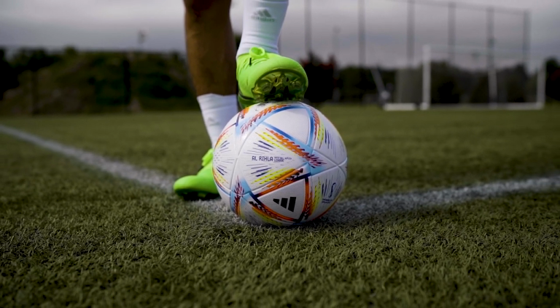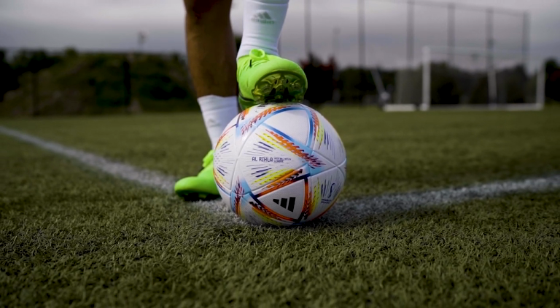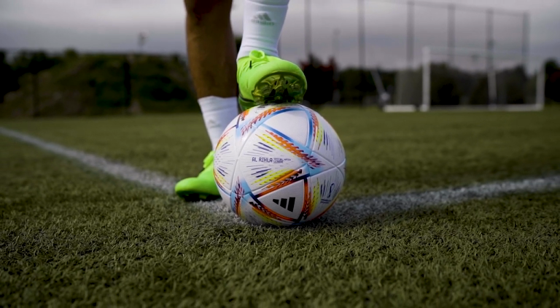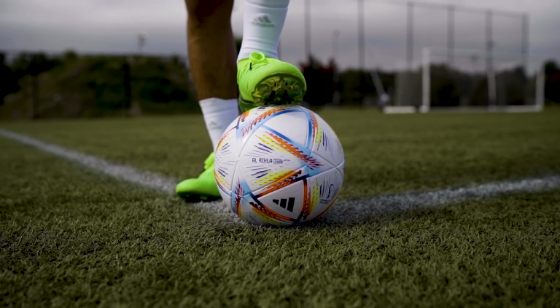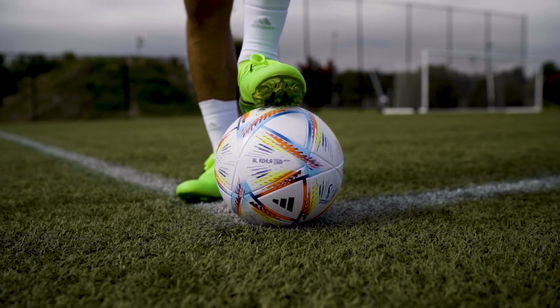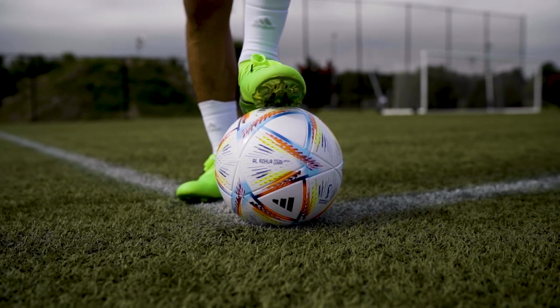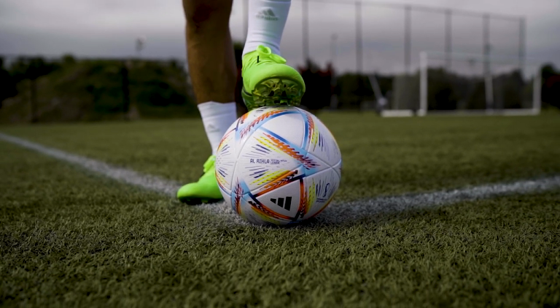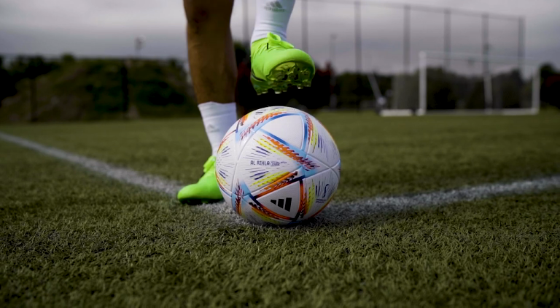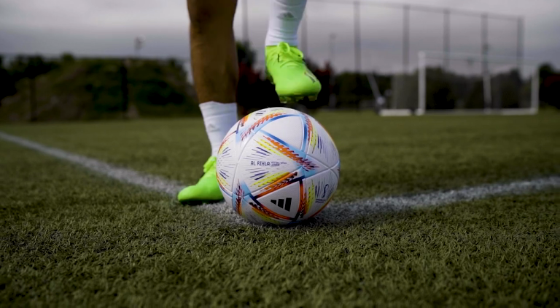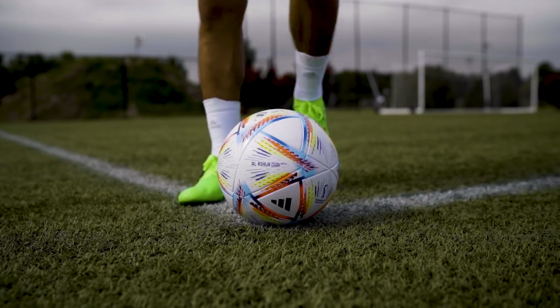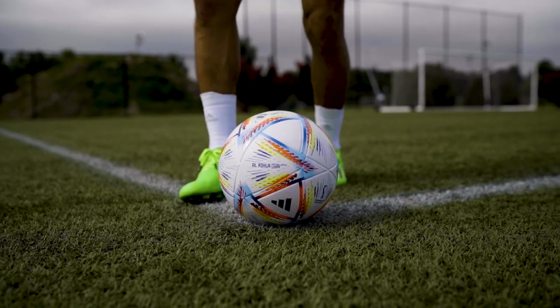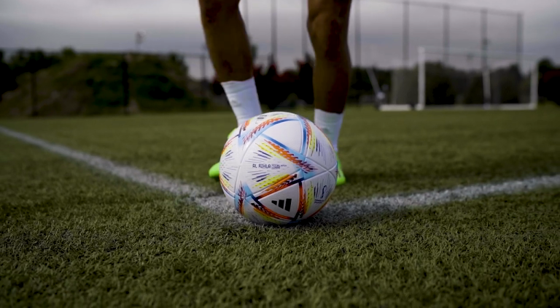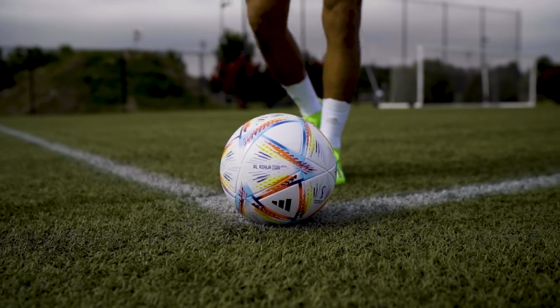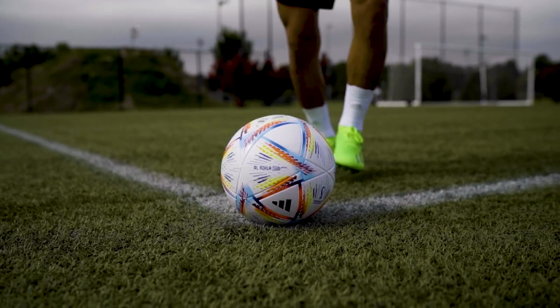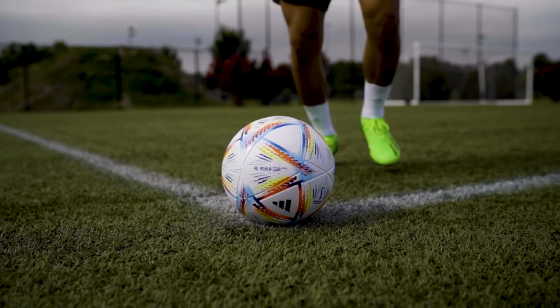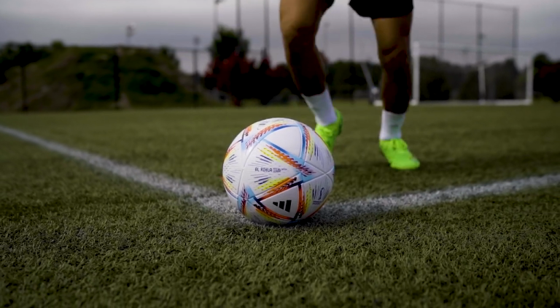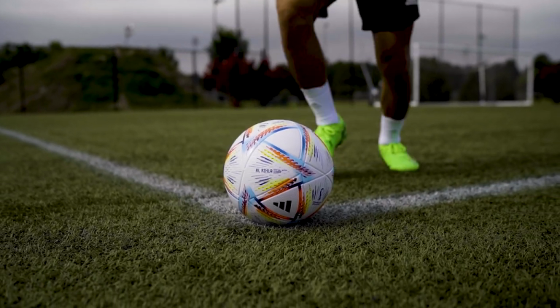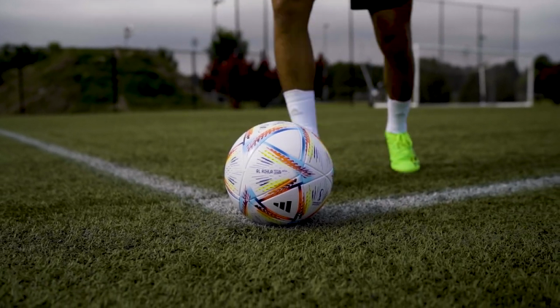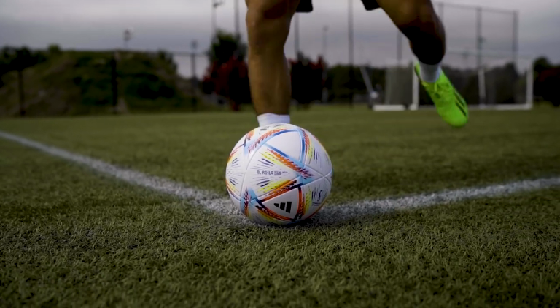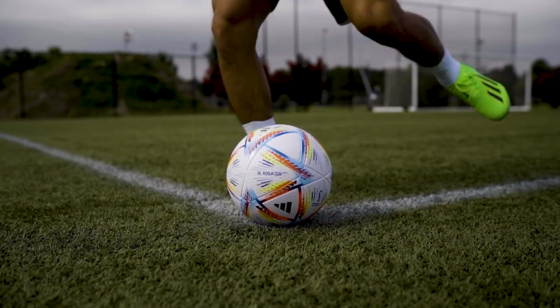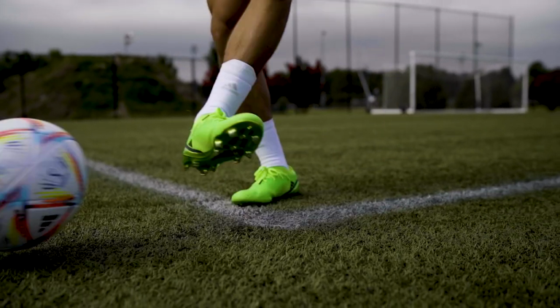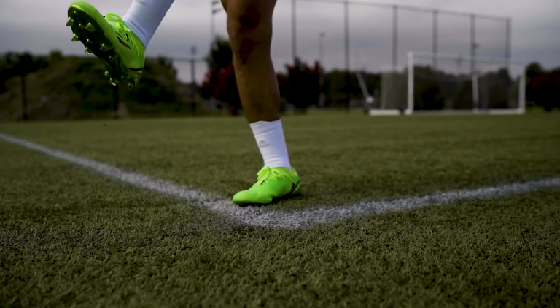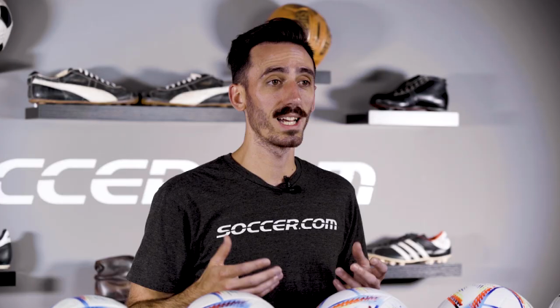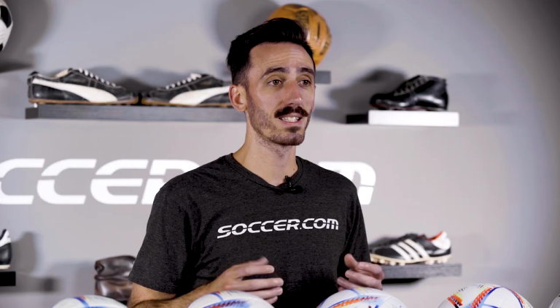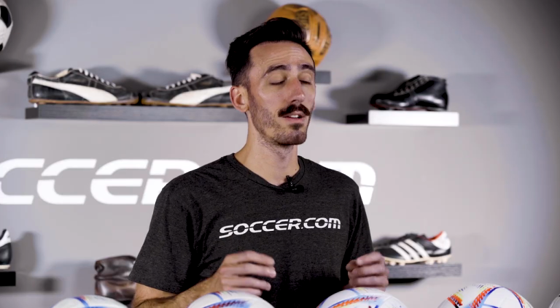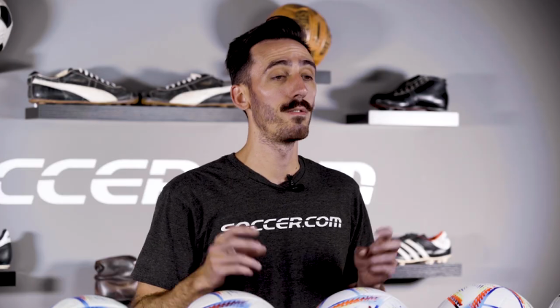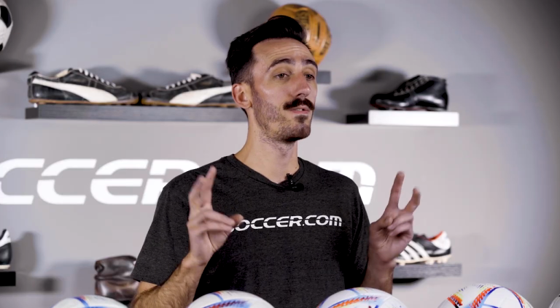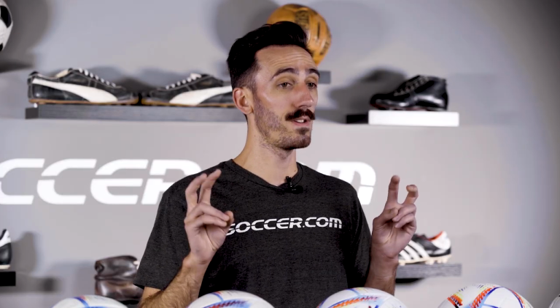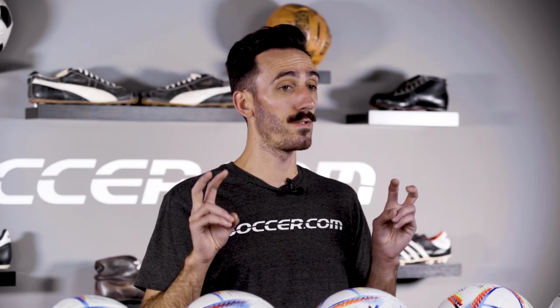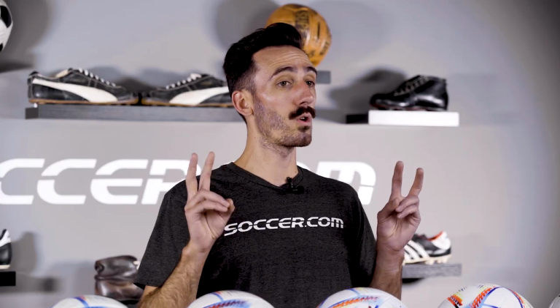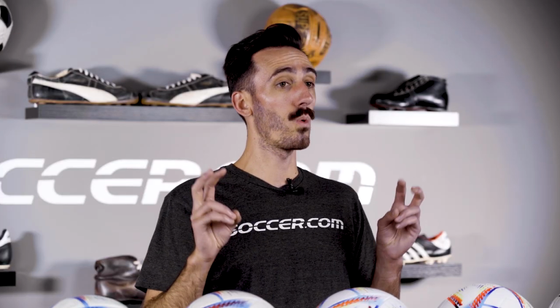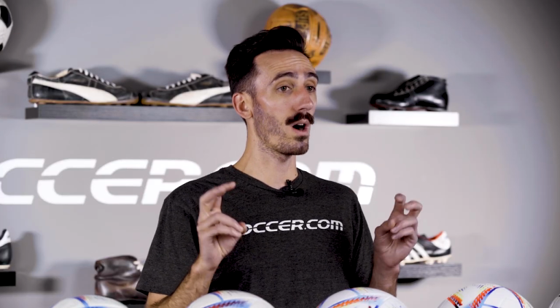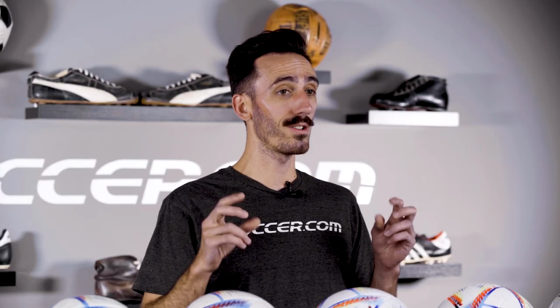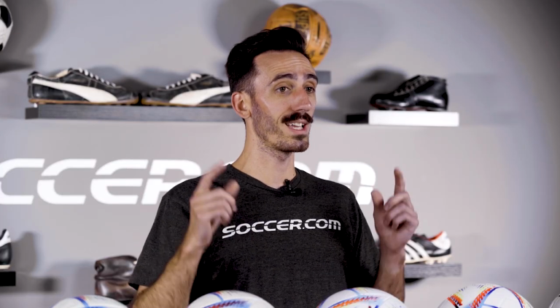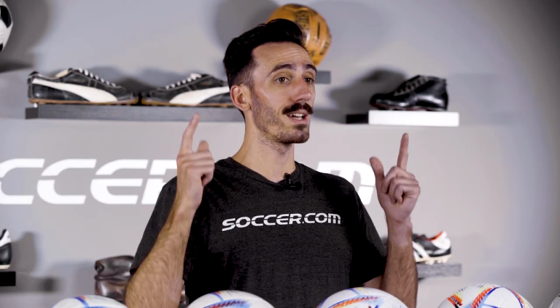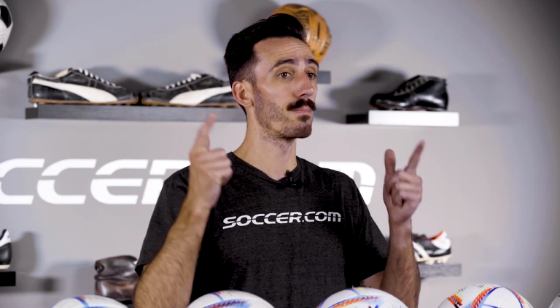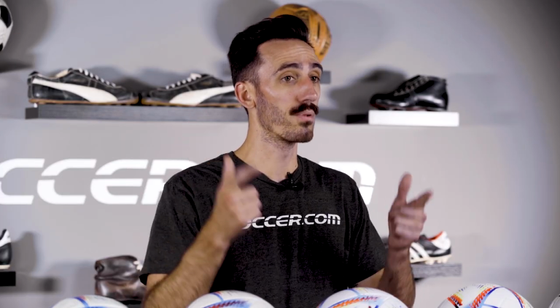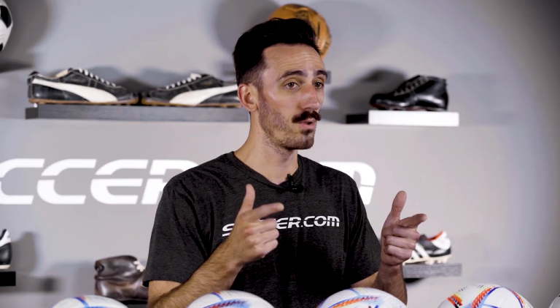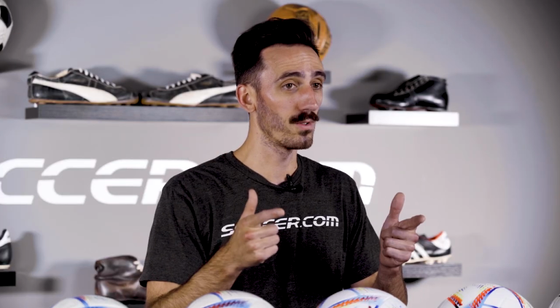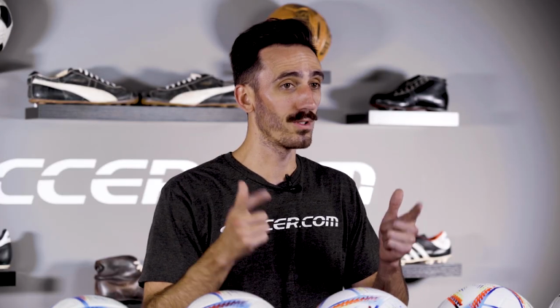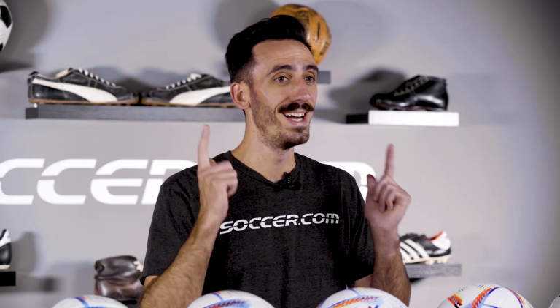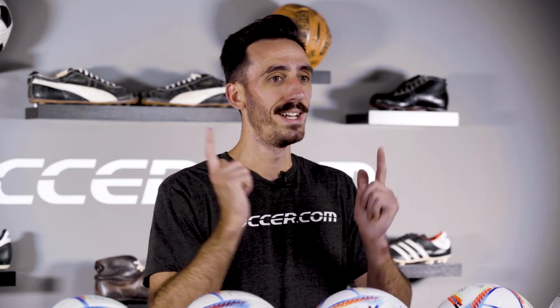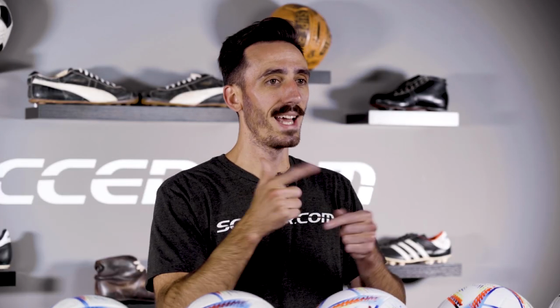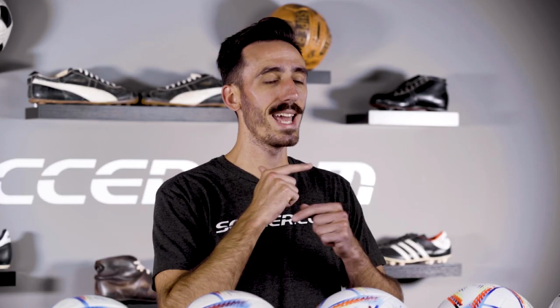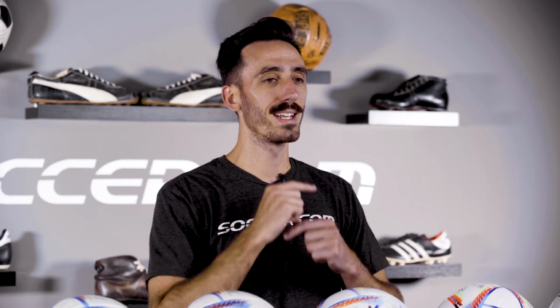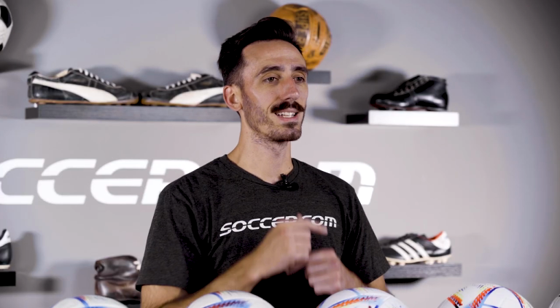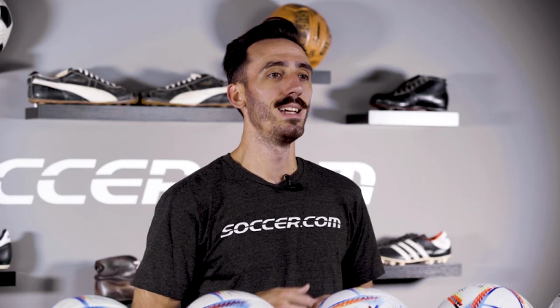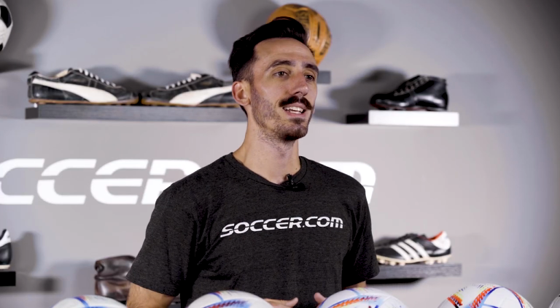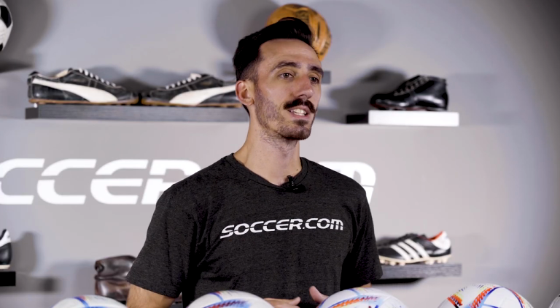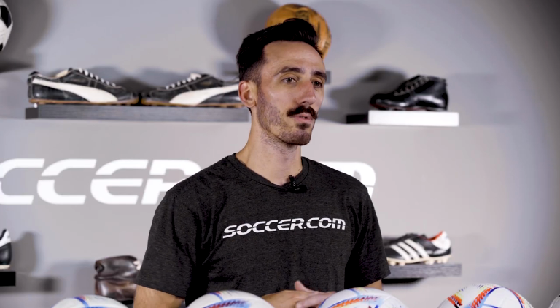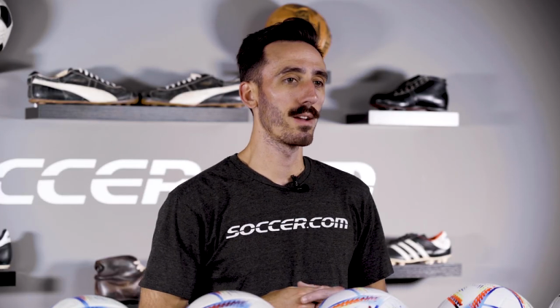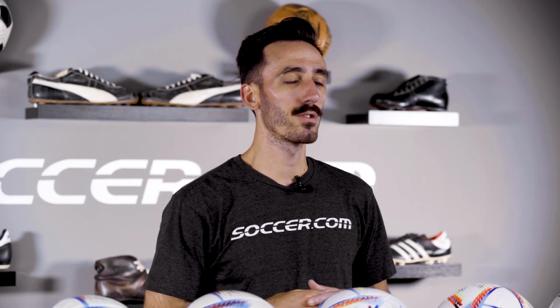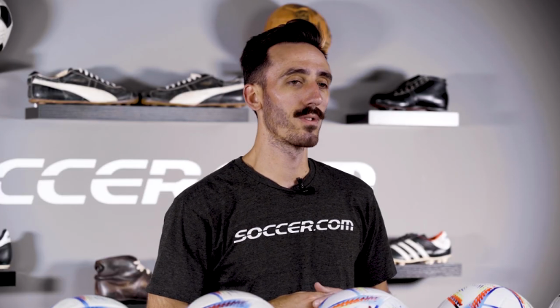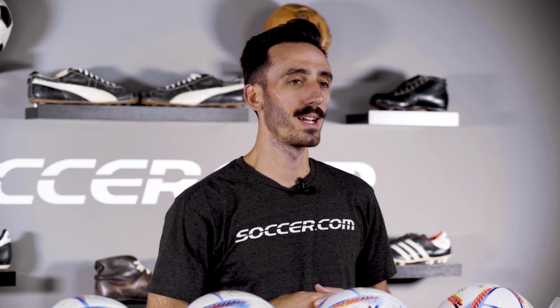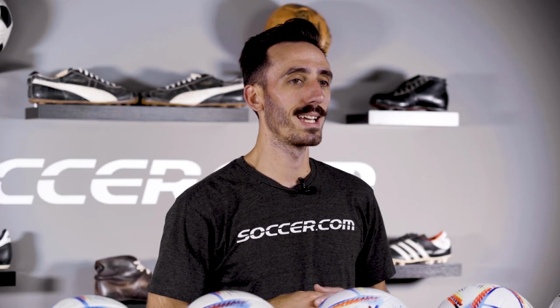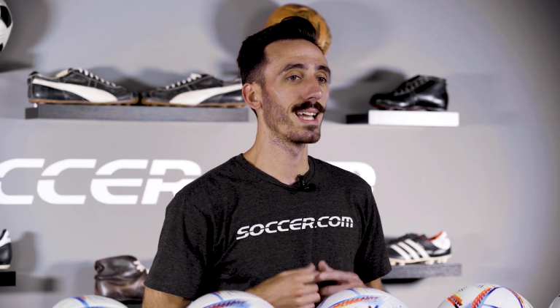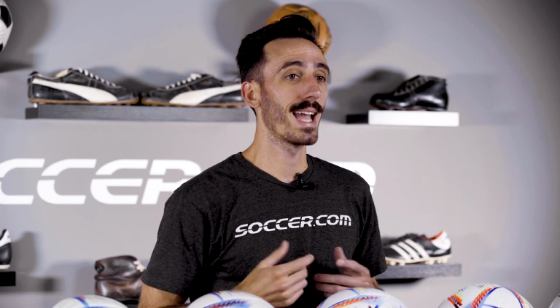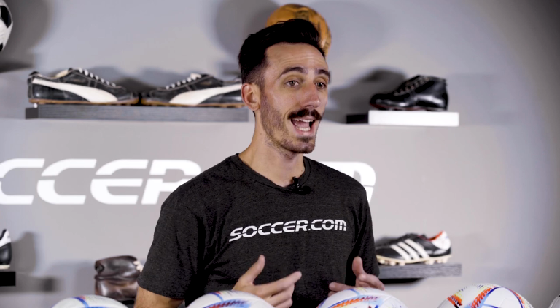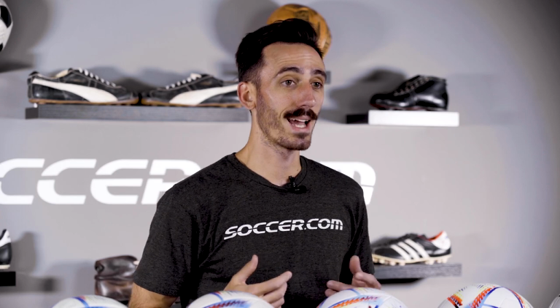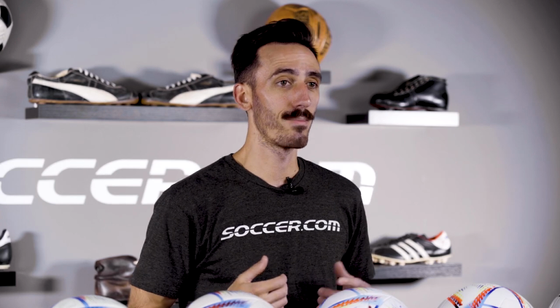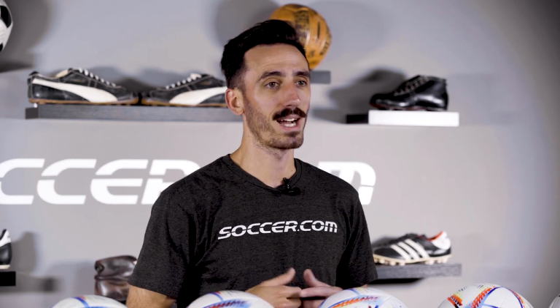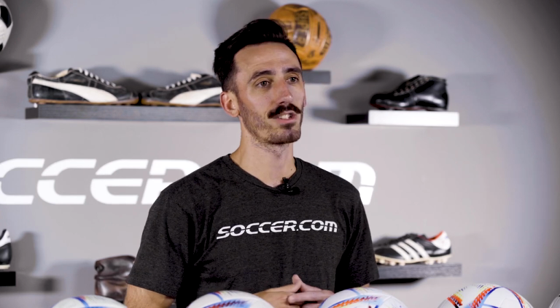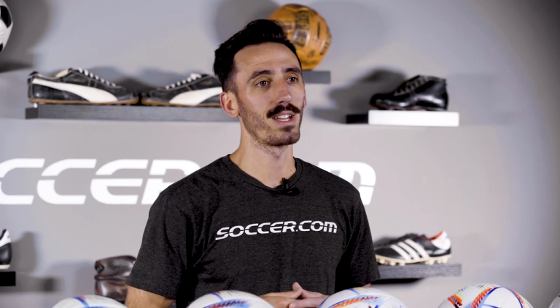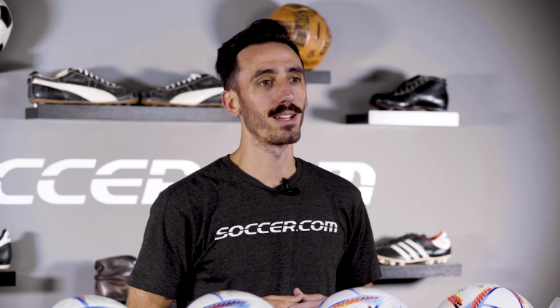With all that being said, the league ball still gets FIFA quality approval and is great for training and match day.